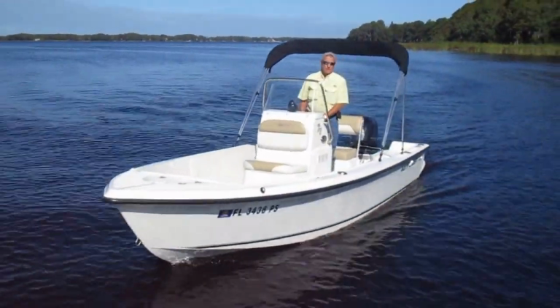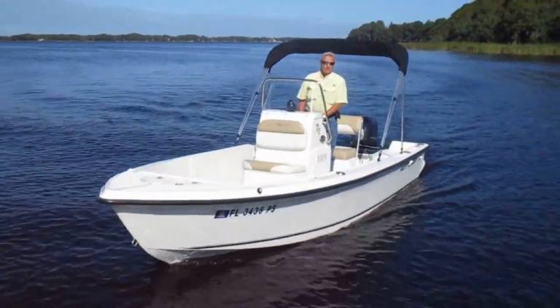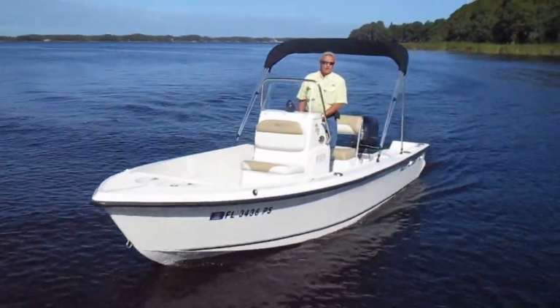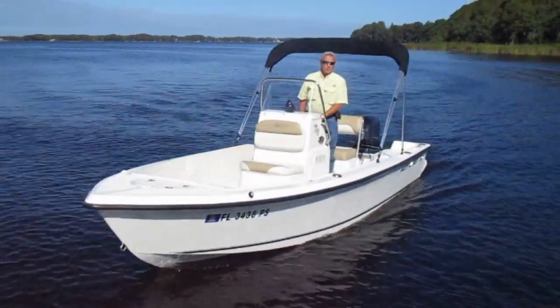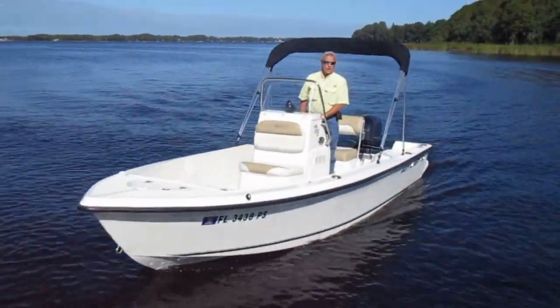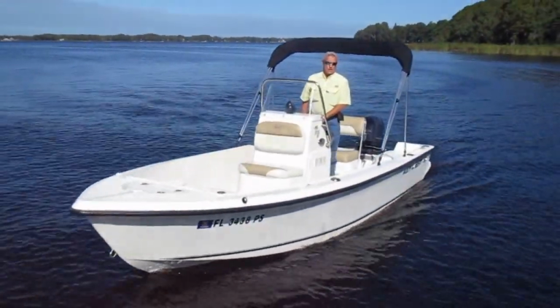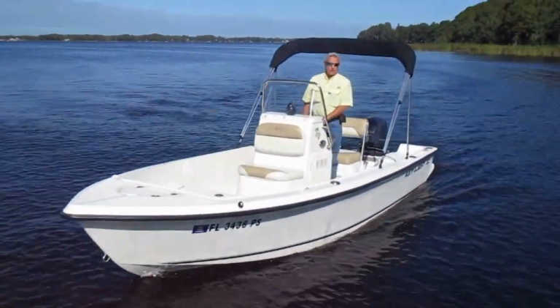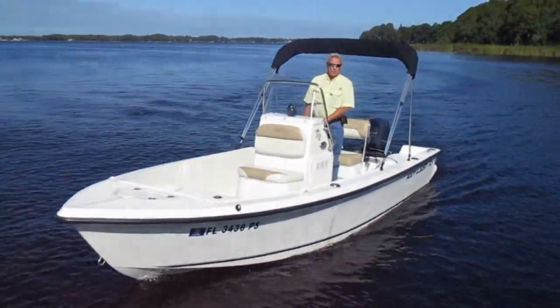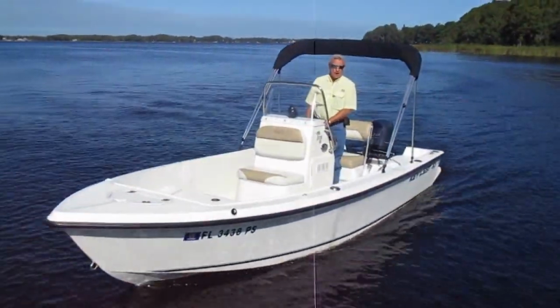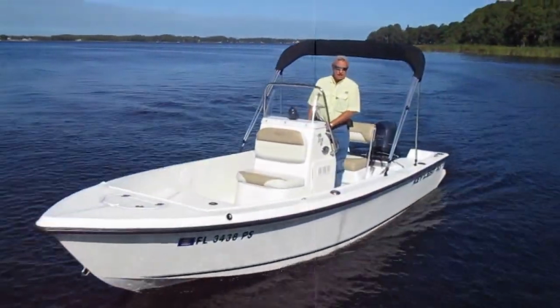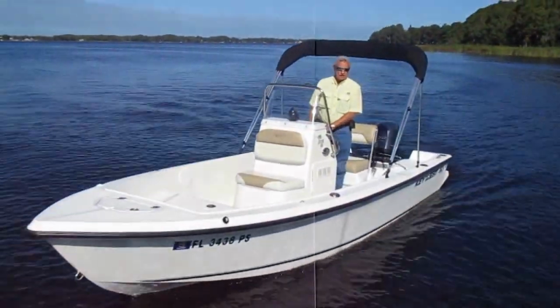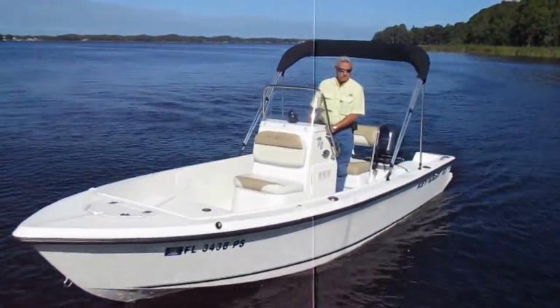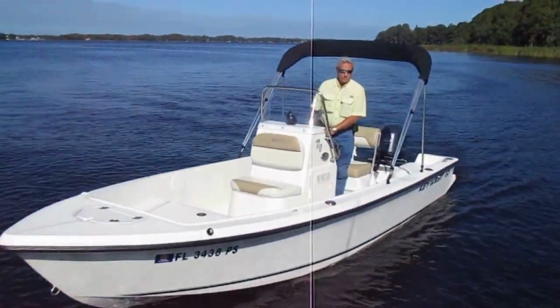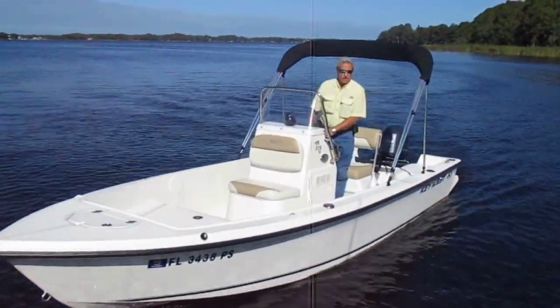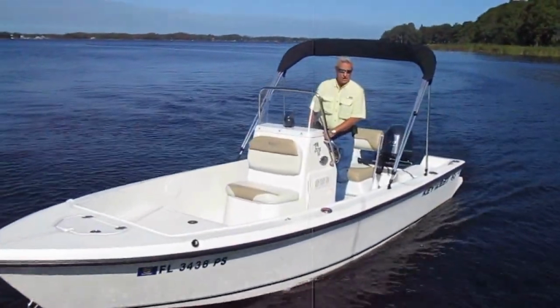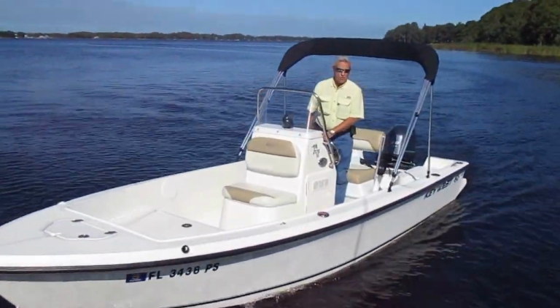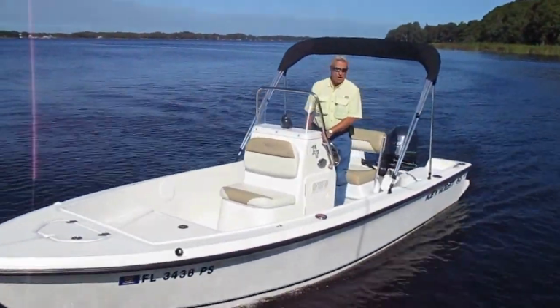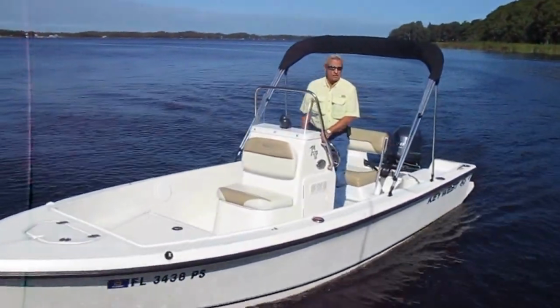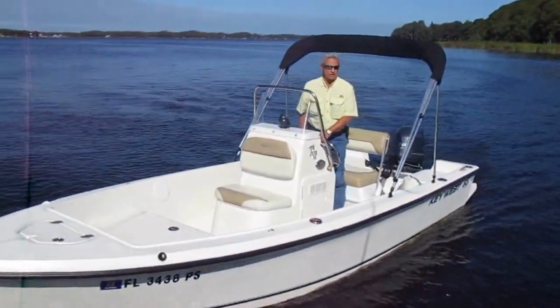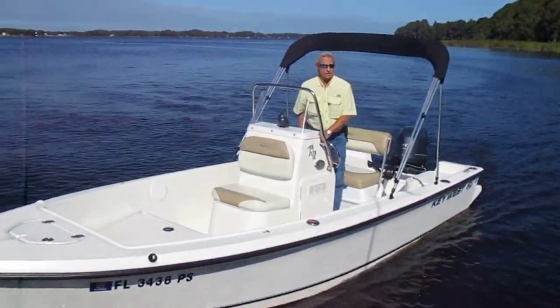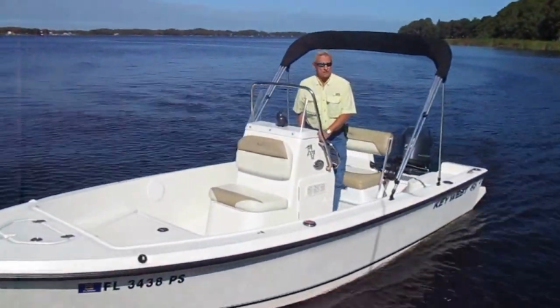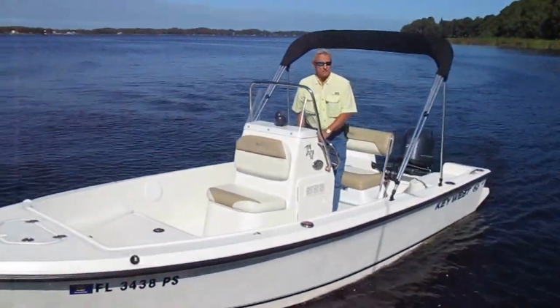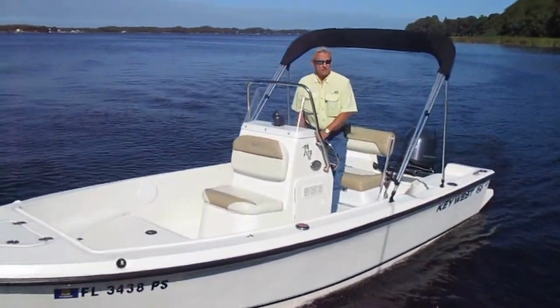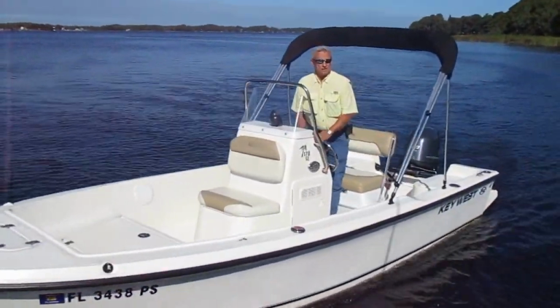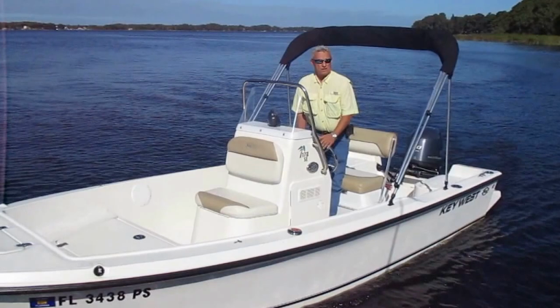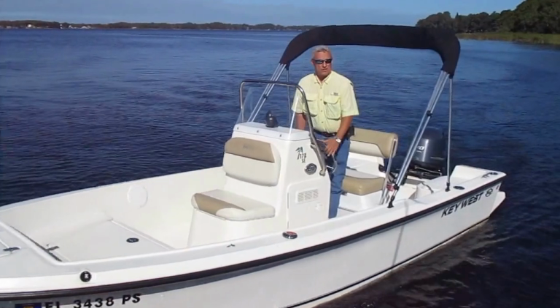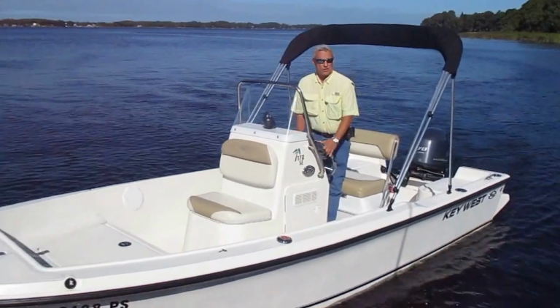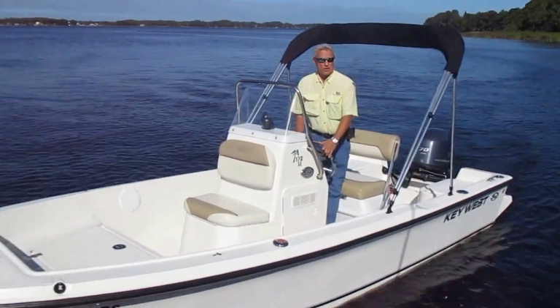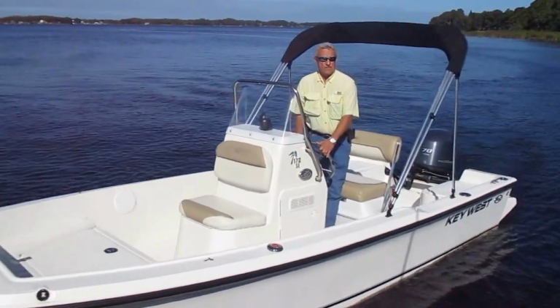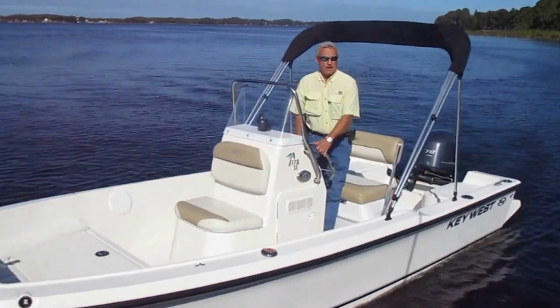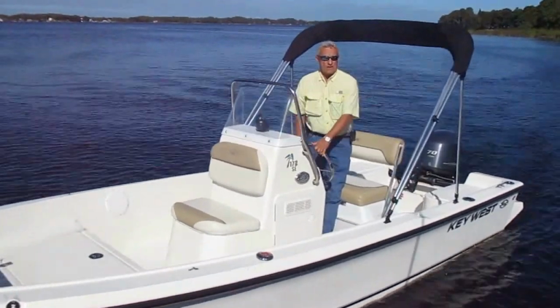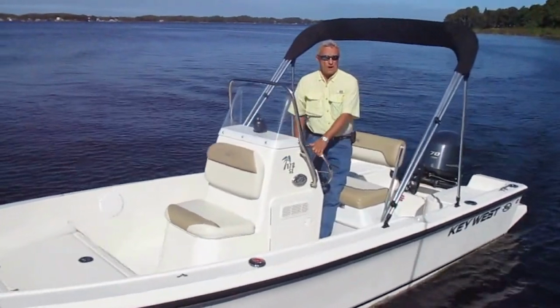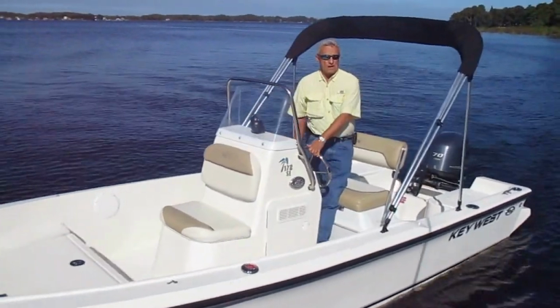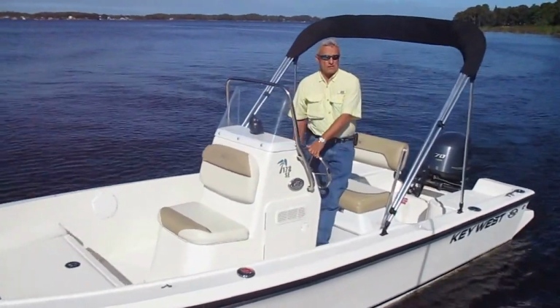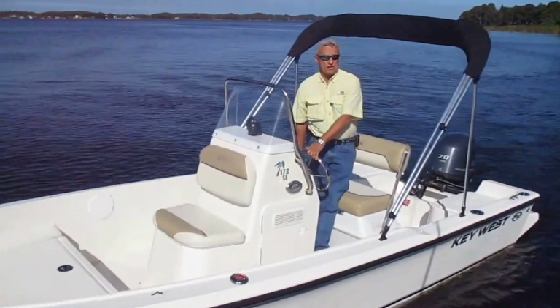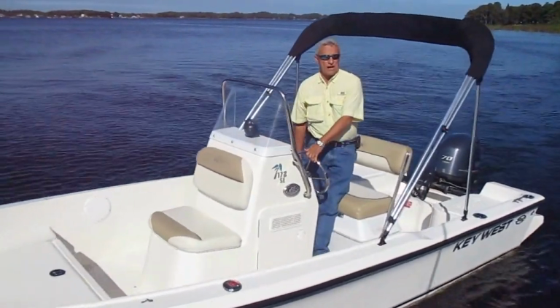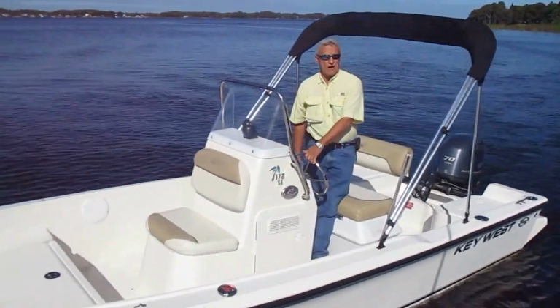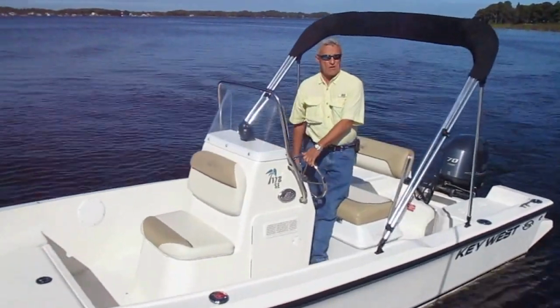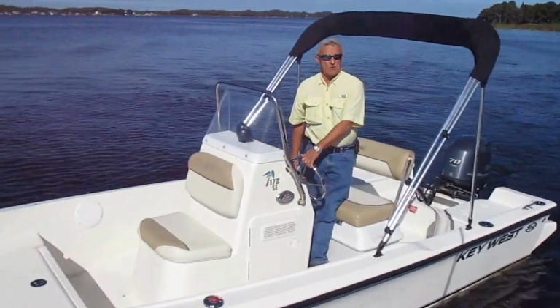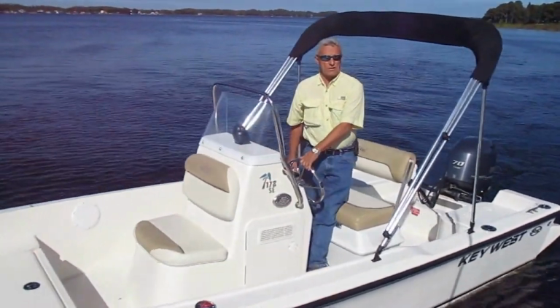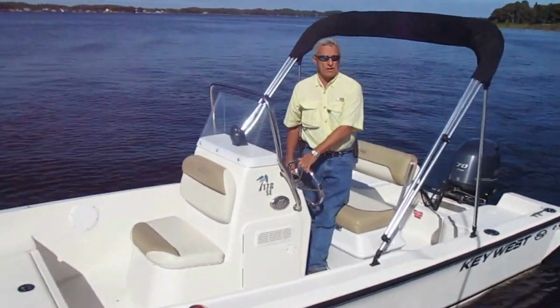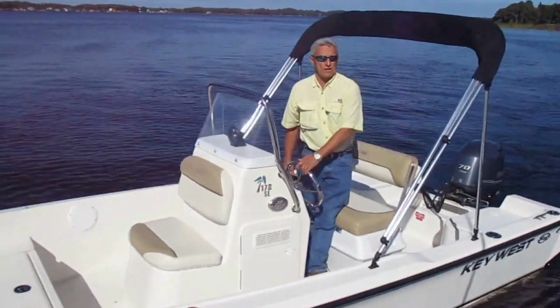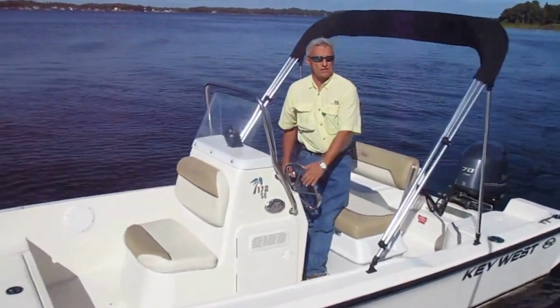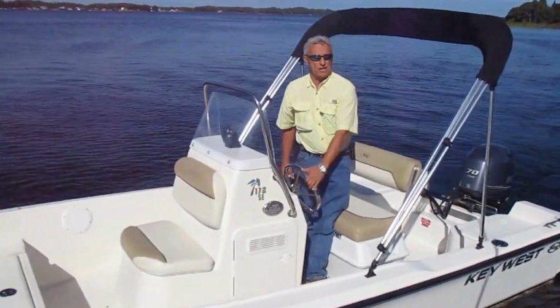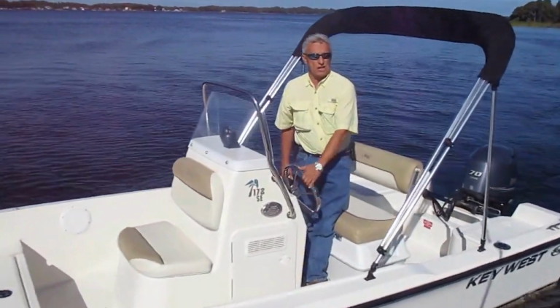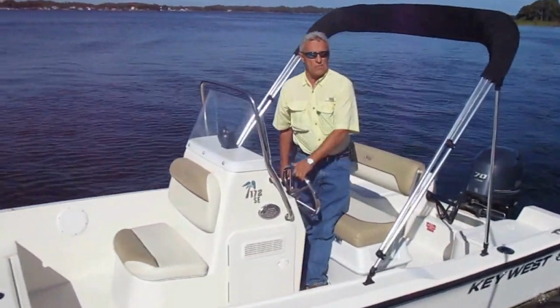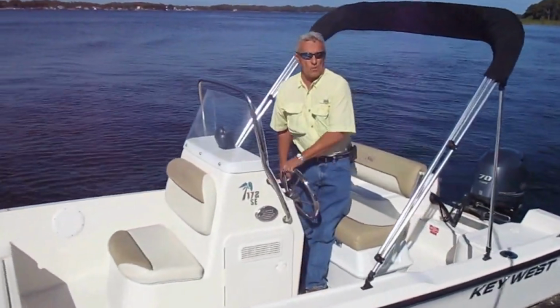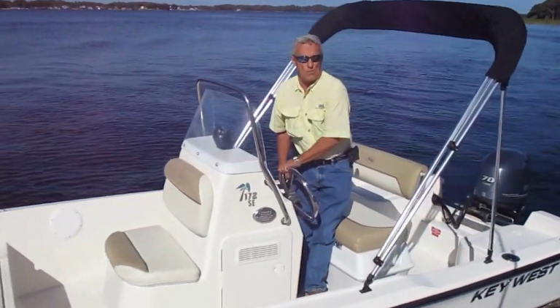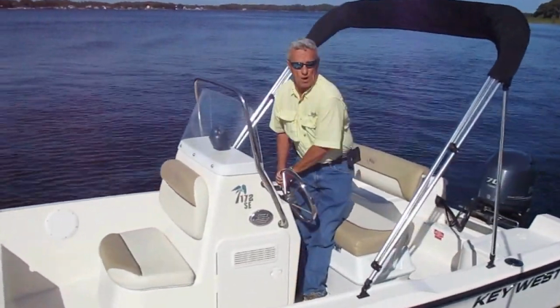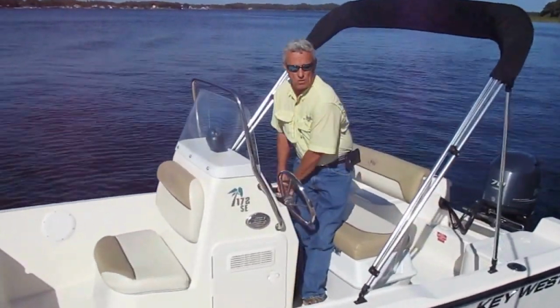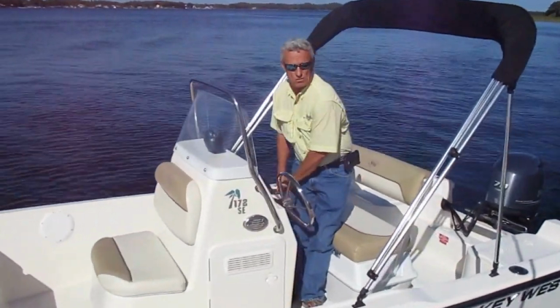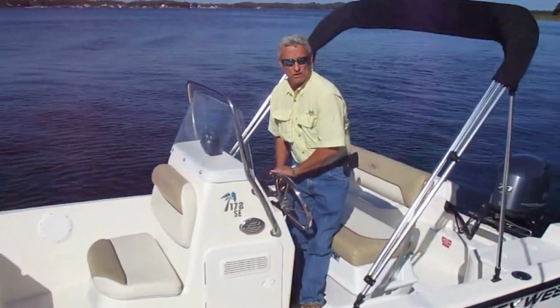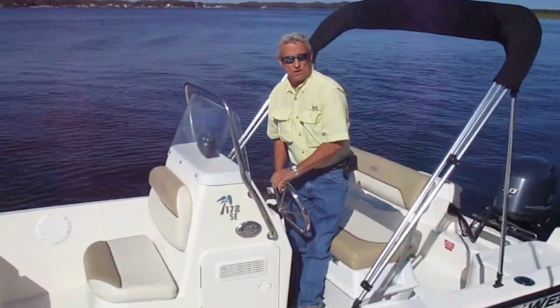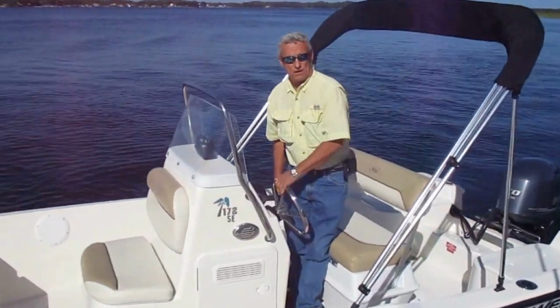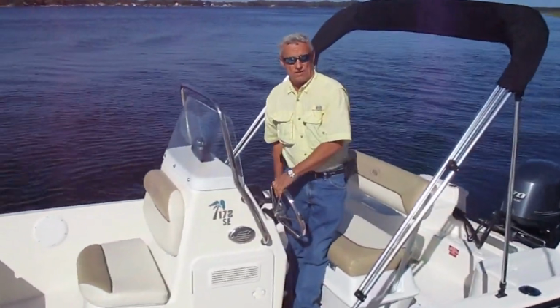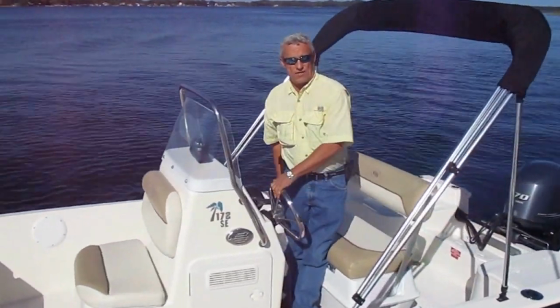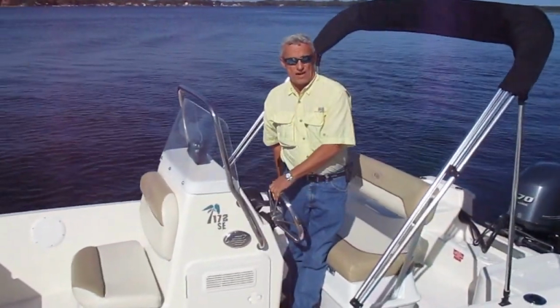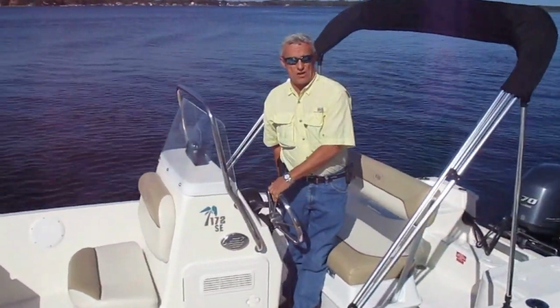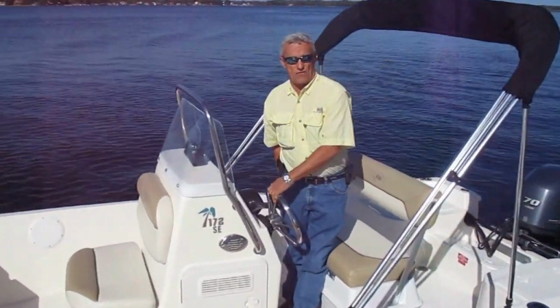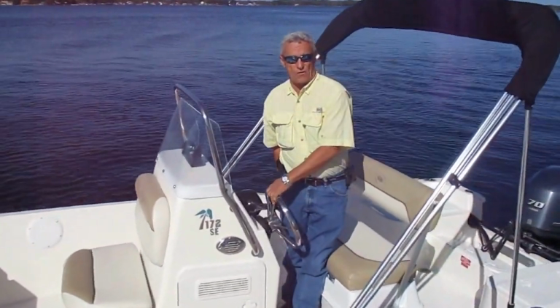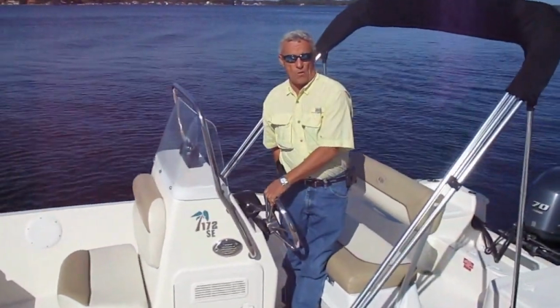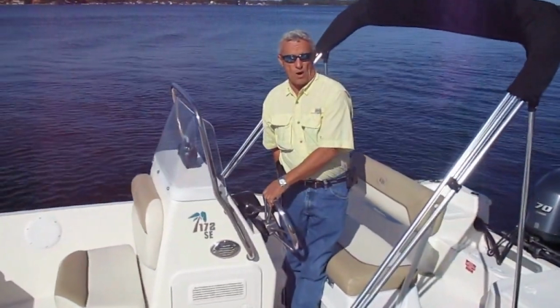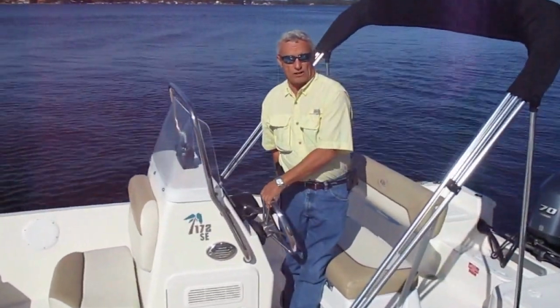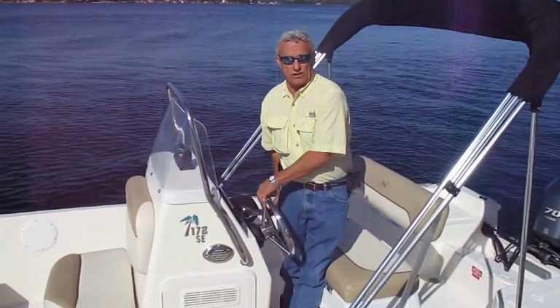Great little package from Key West — 35 miles an hour with an unsinkable boat. Thank you for watching.